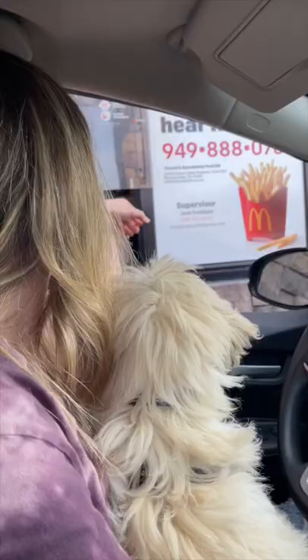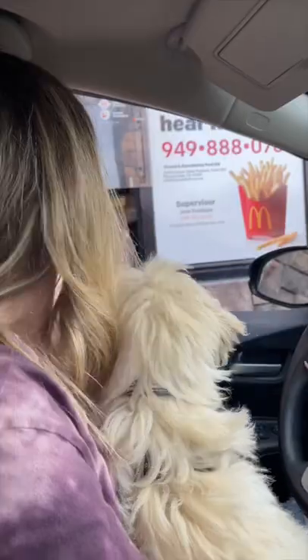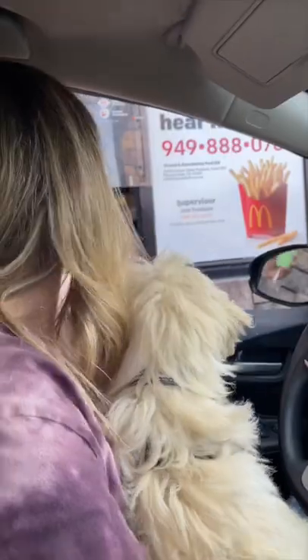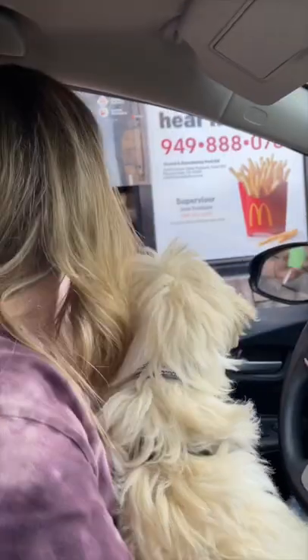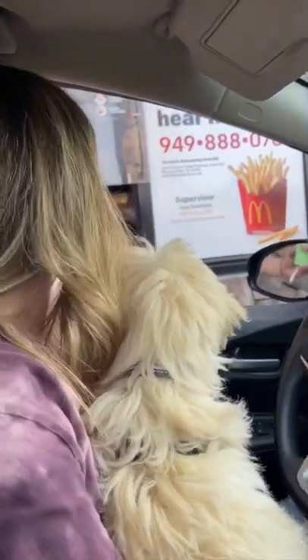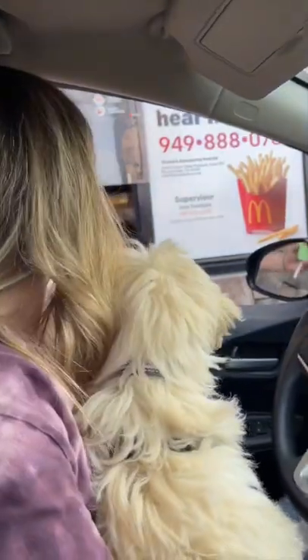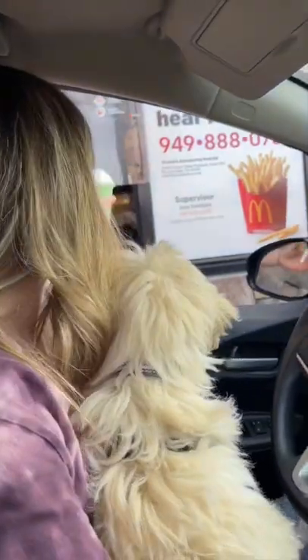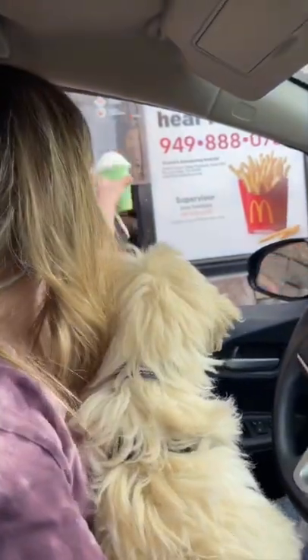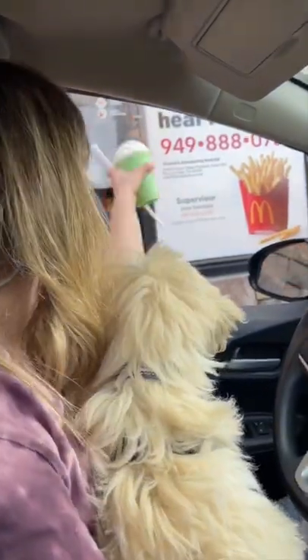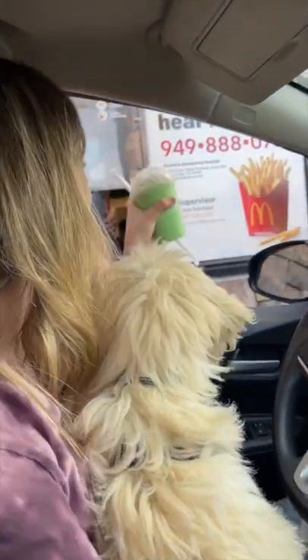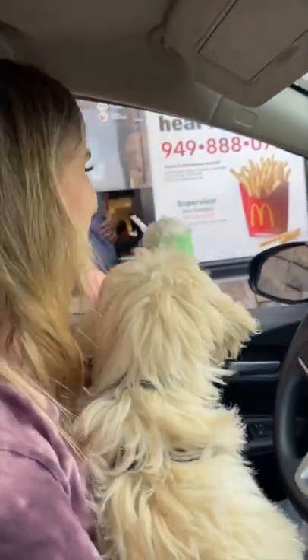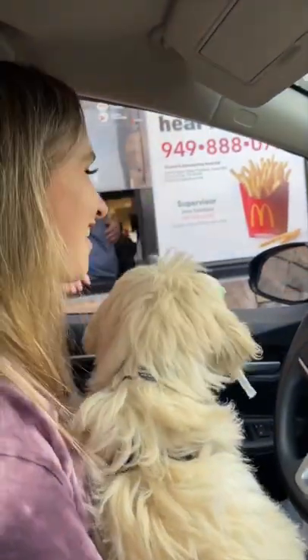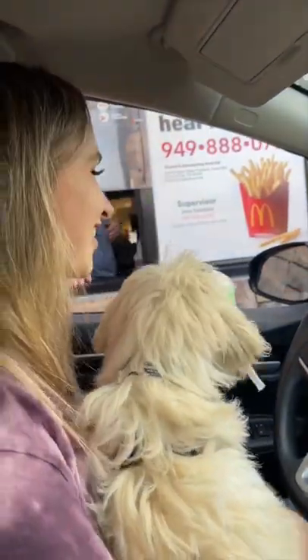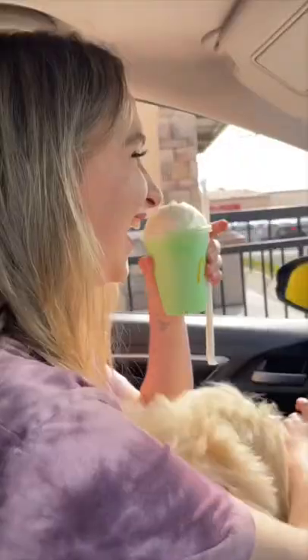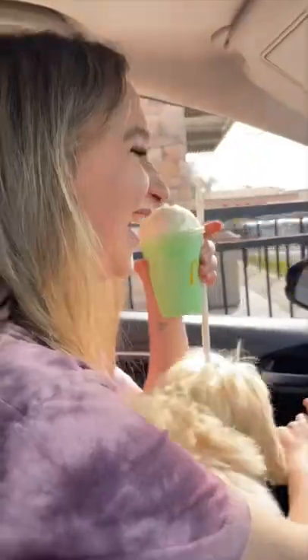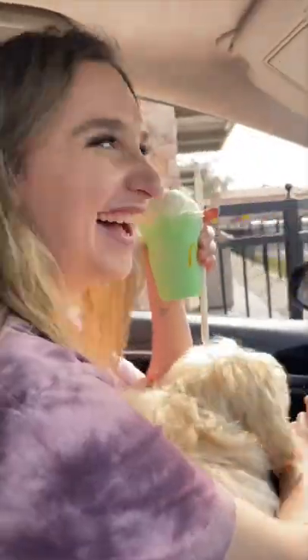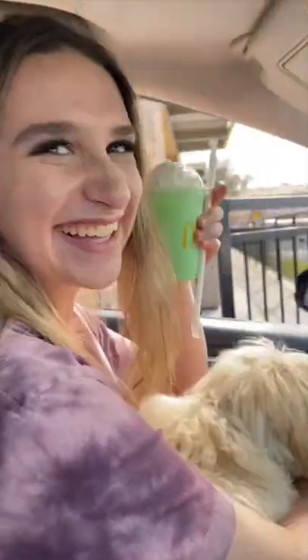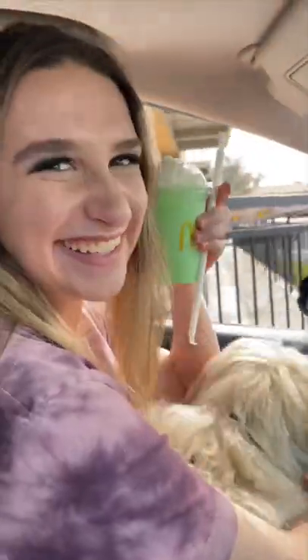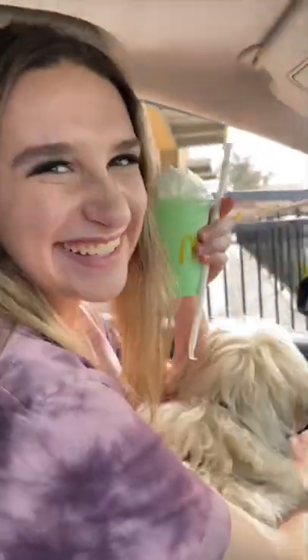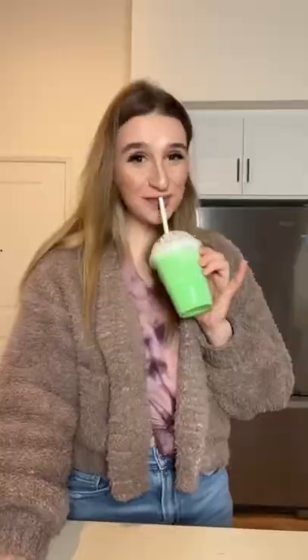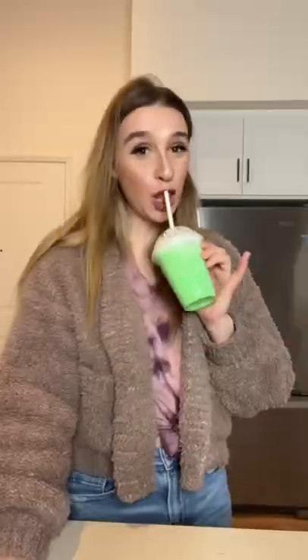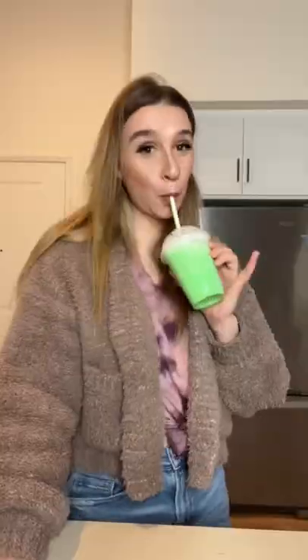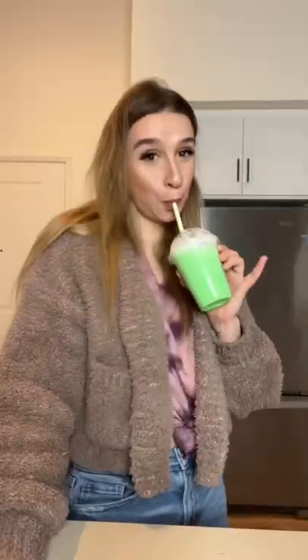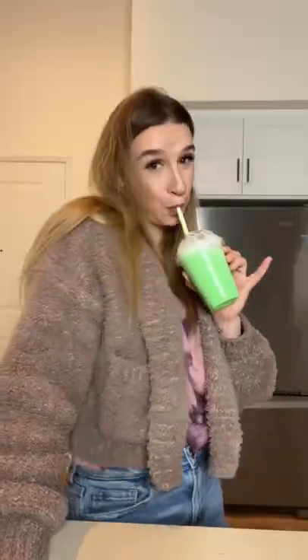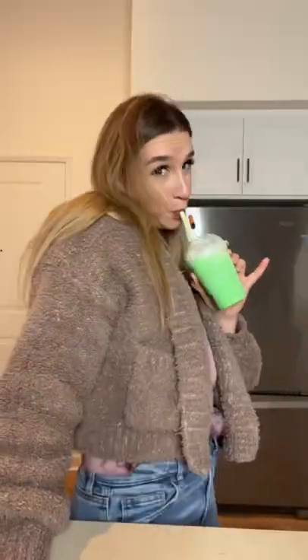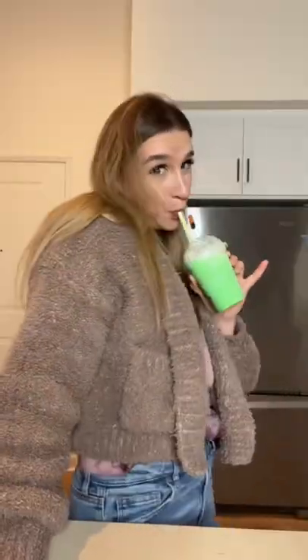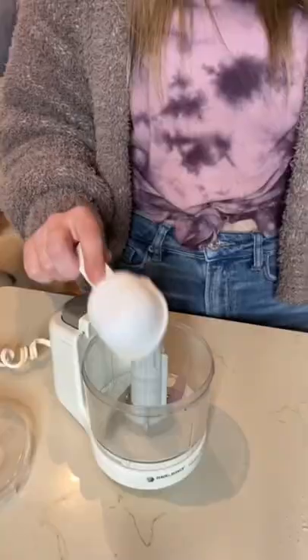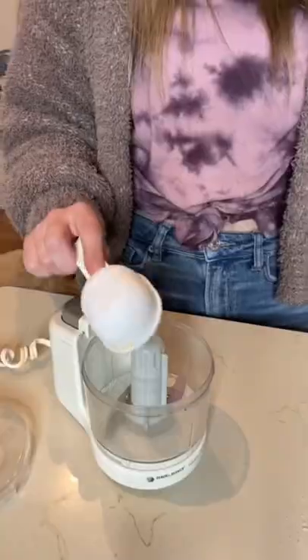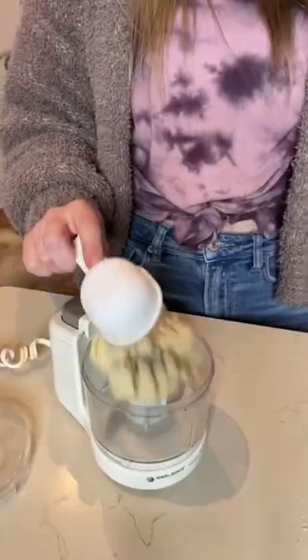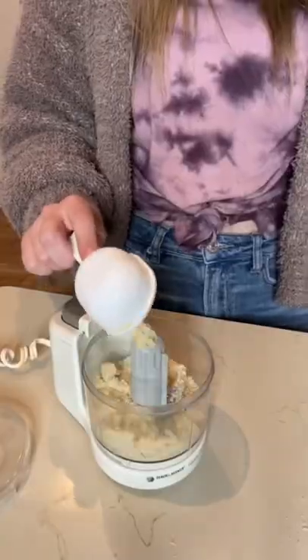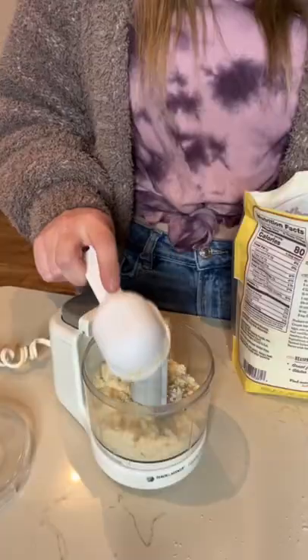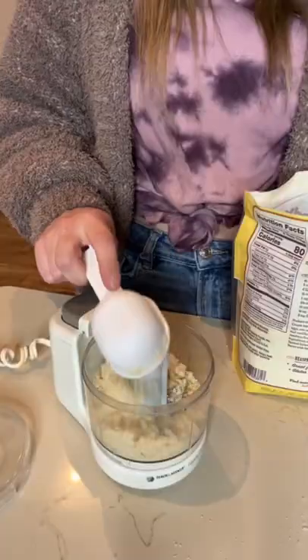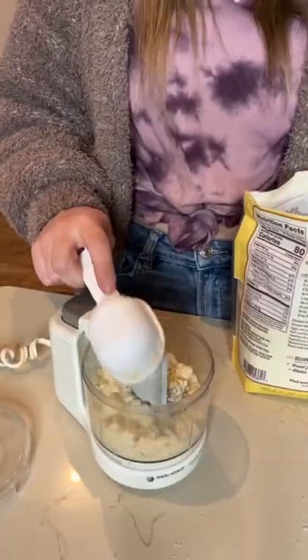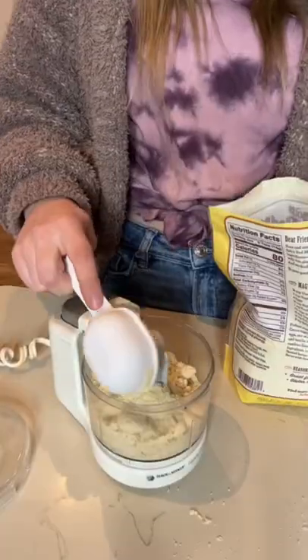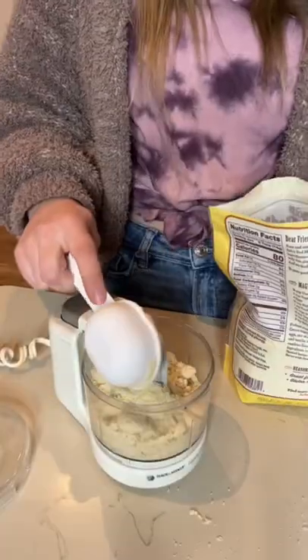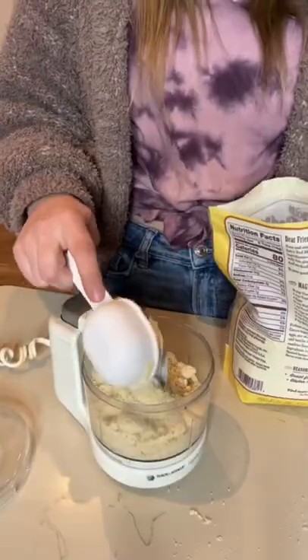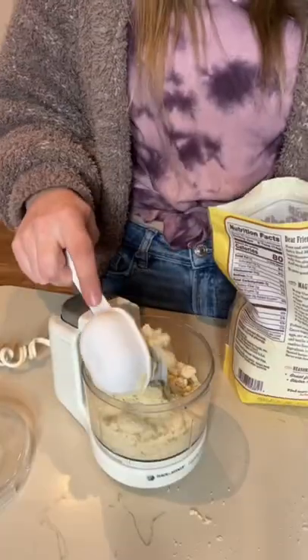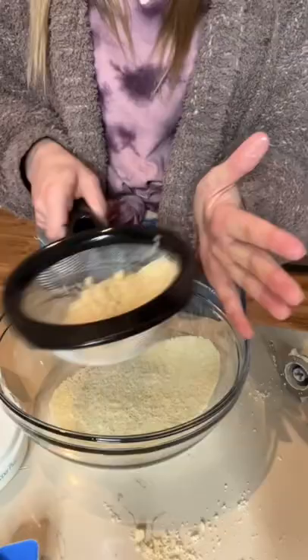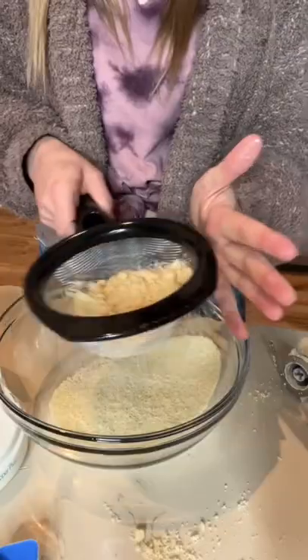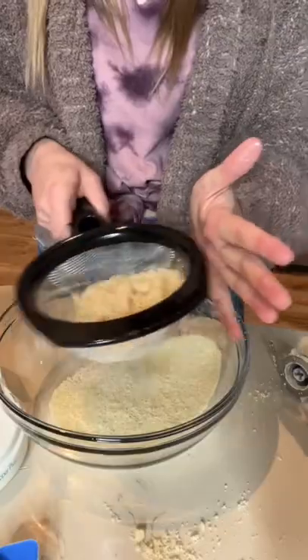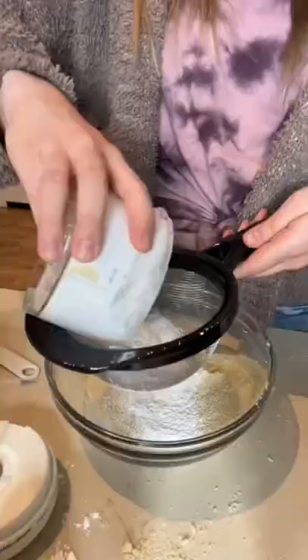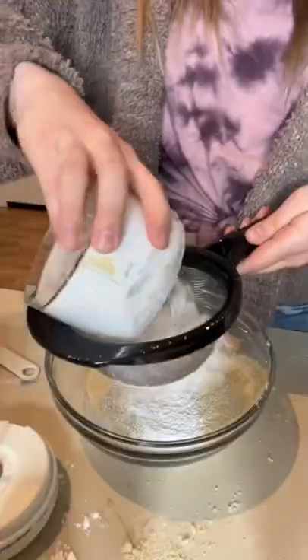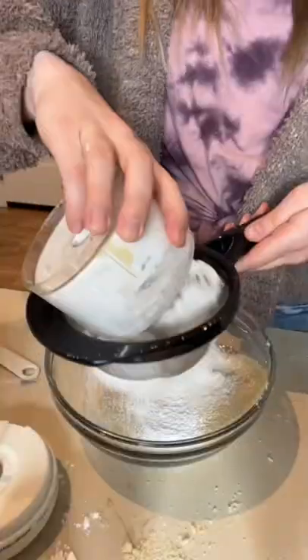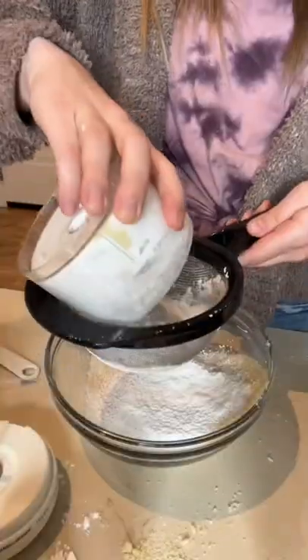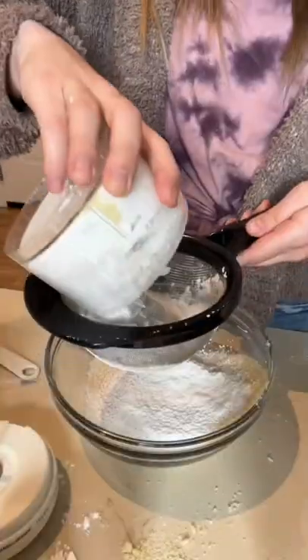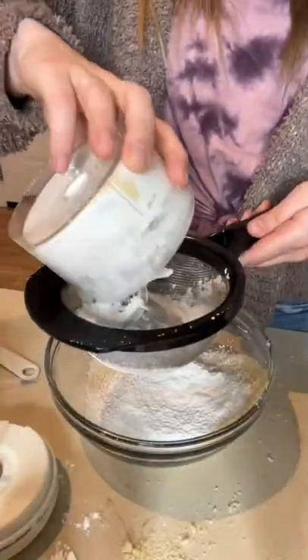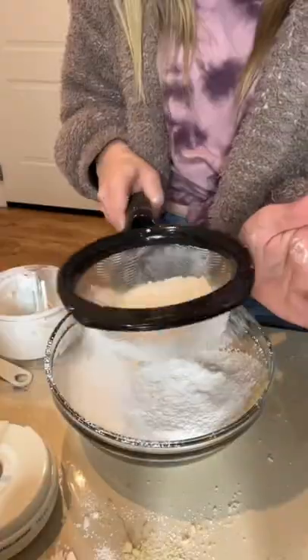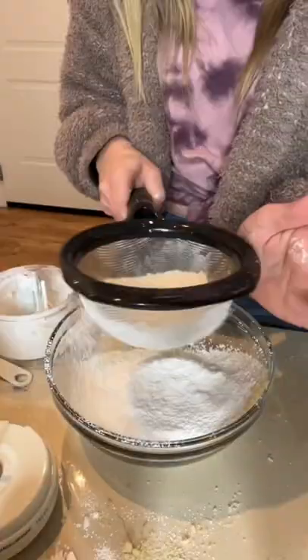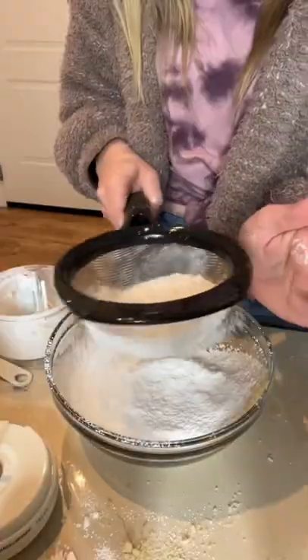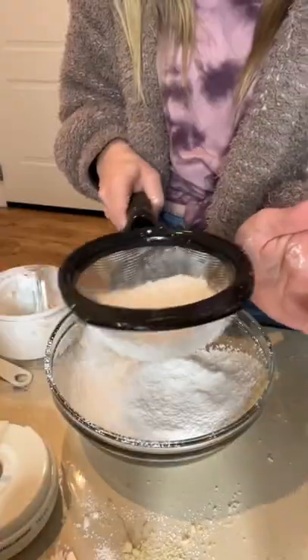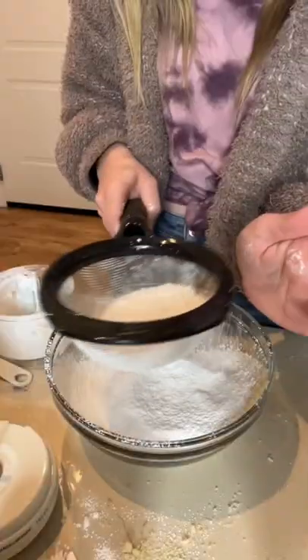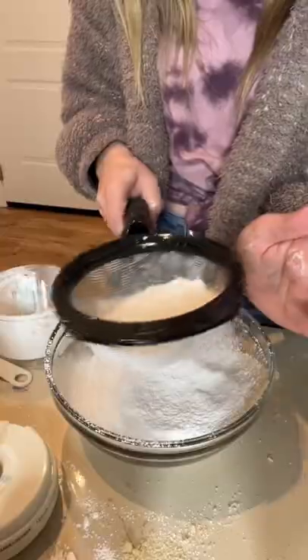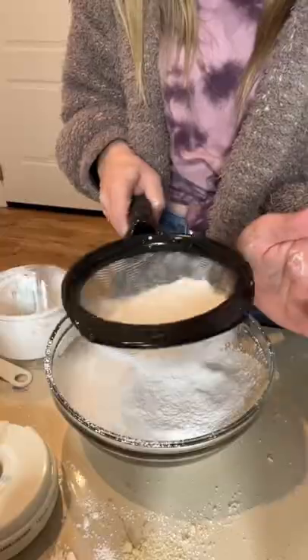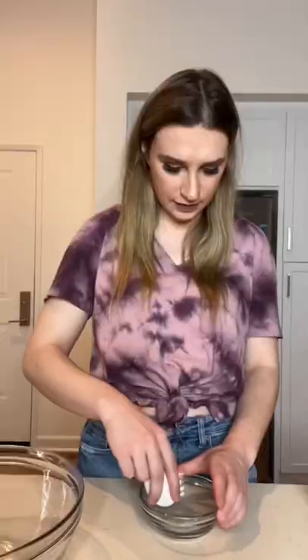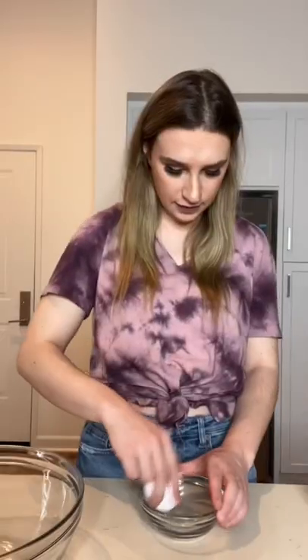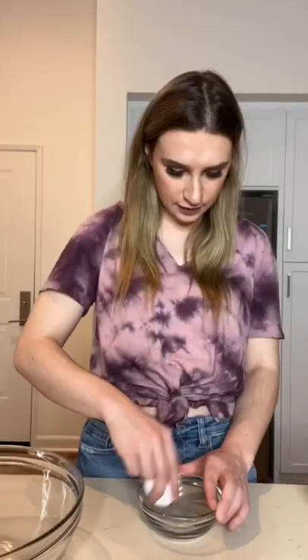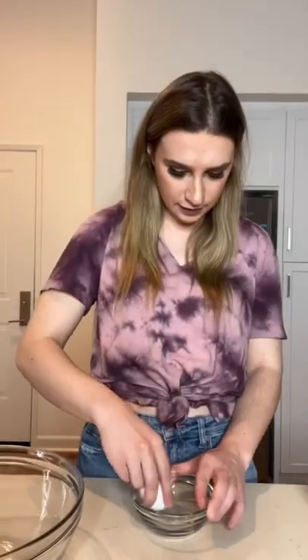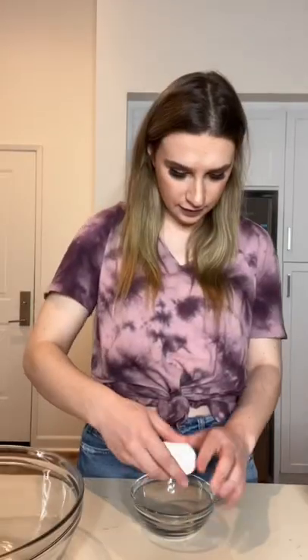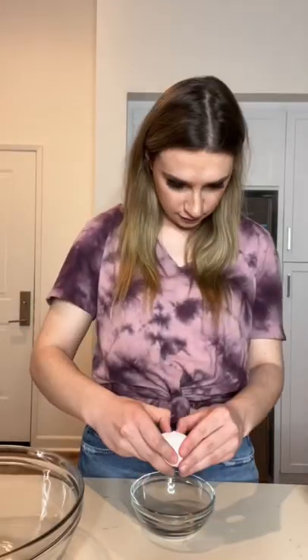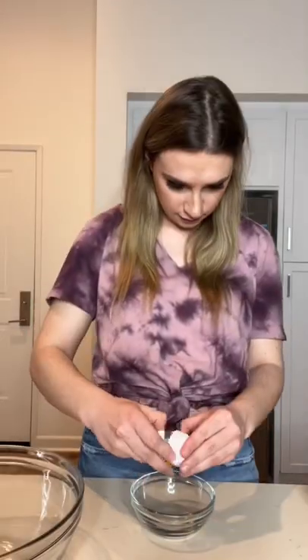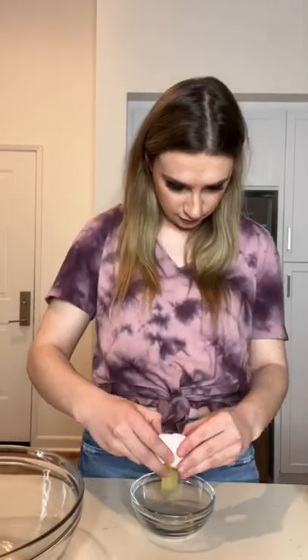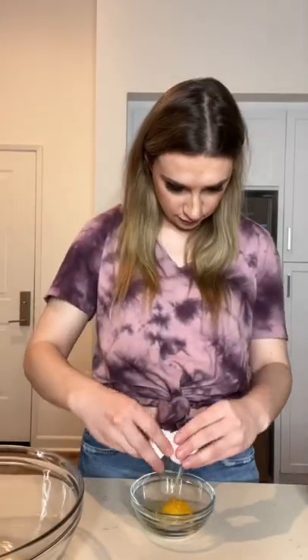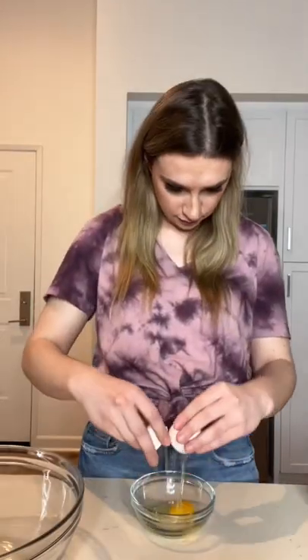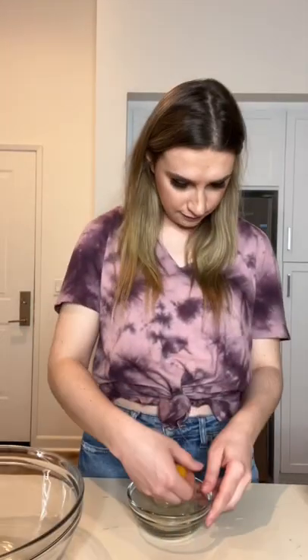My mom challenged me to make this delicious shamrock shake into a fancy dessert. I started by sifting almond flour, powdered sugar, and salt into a bowl.